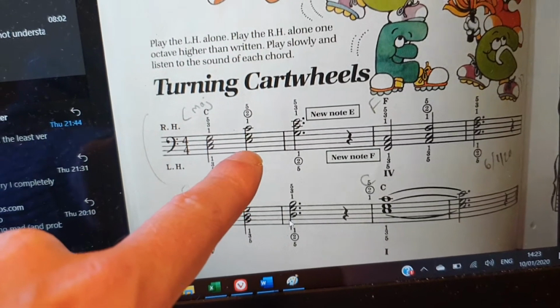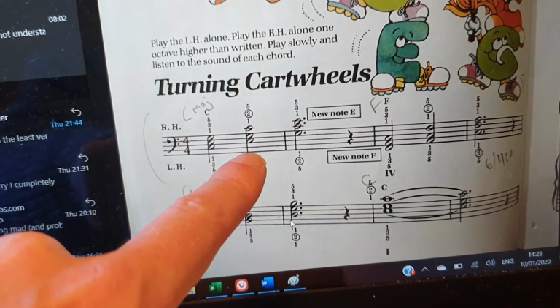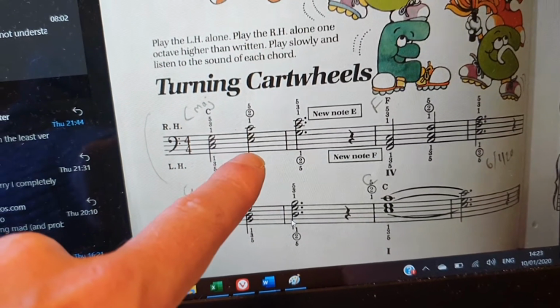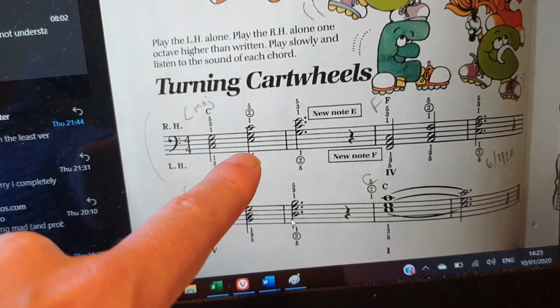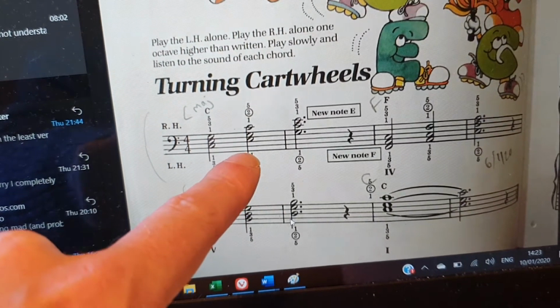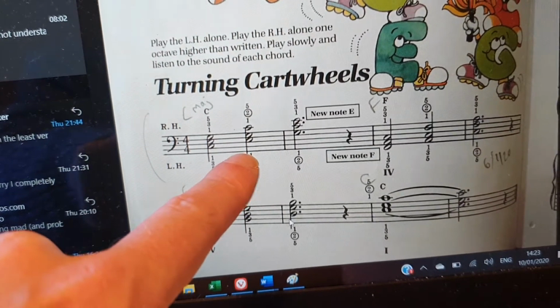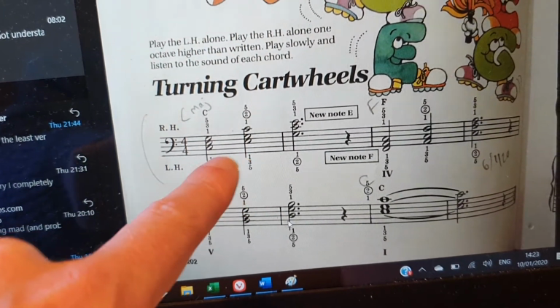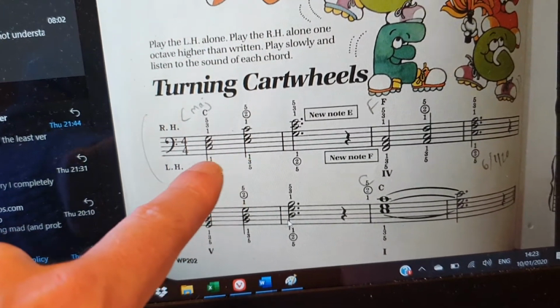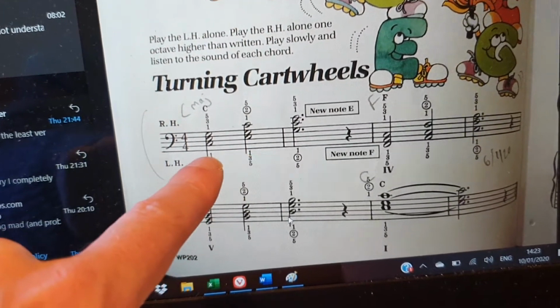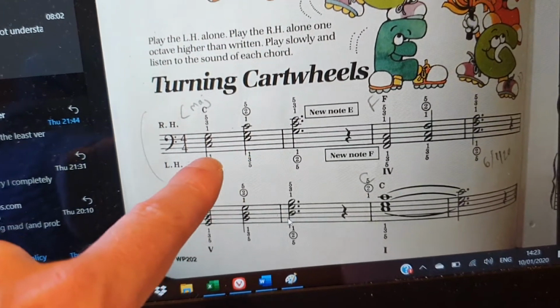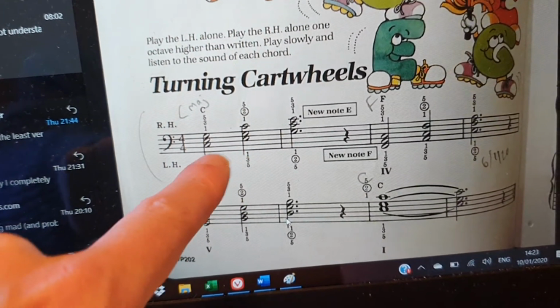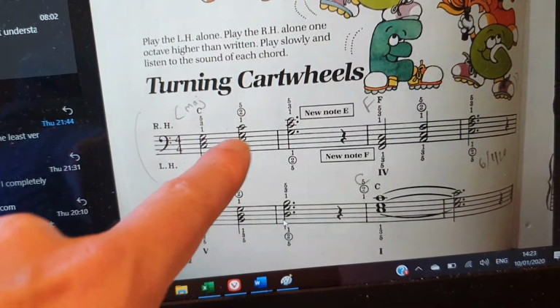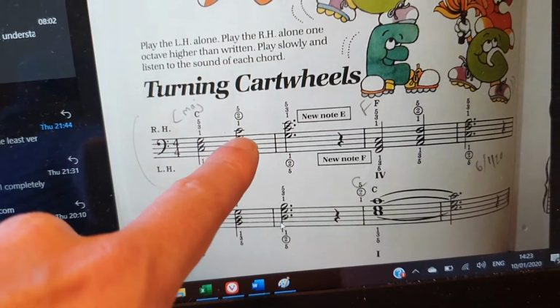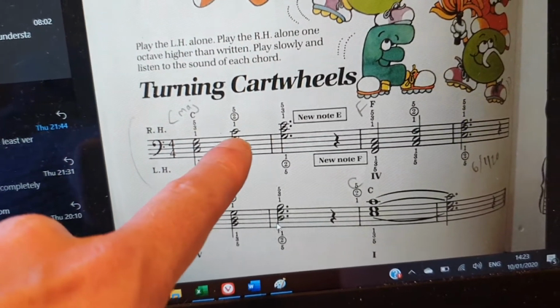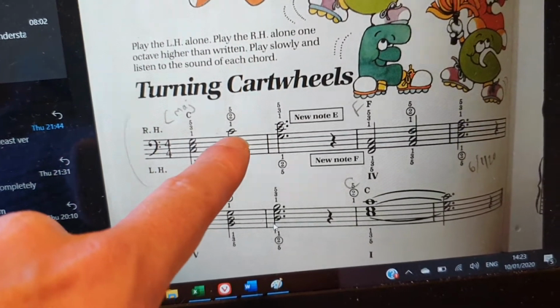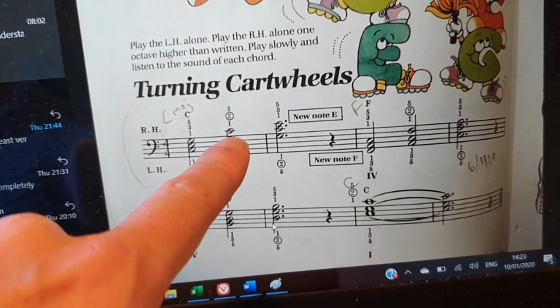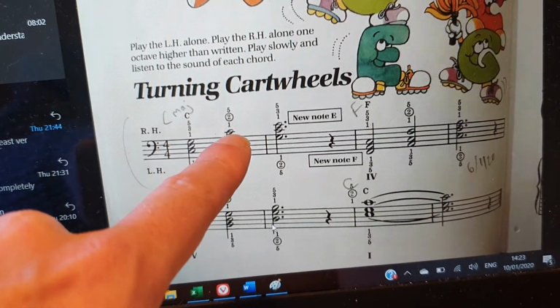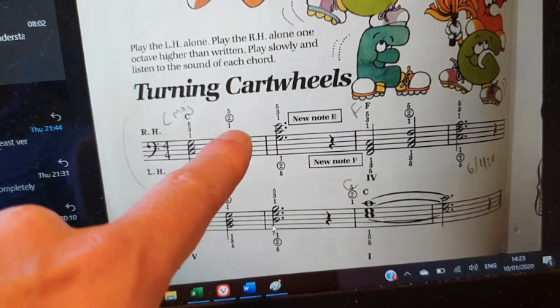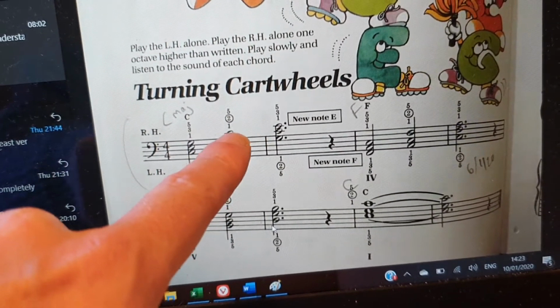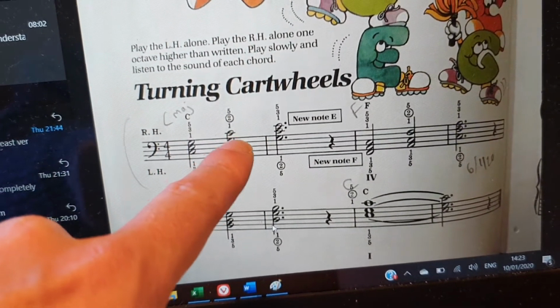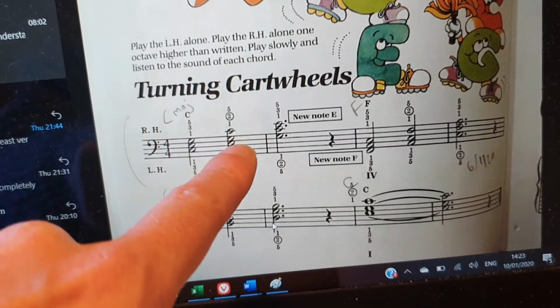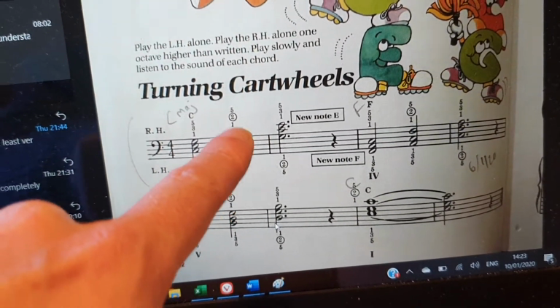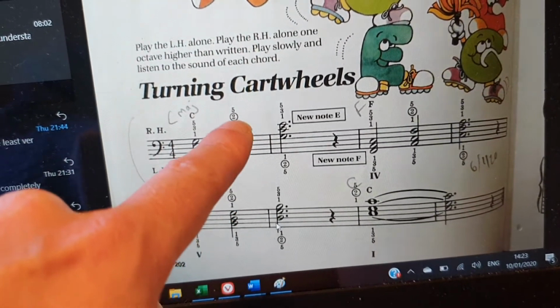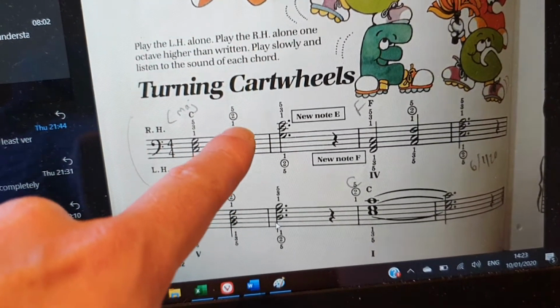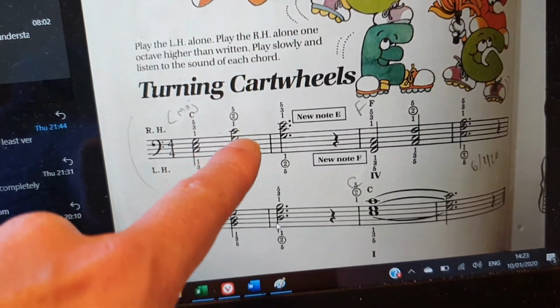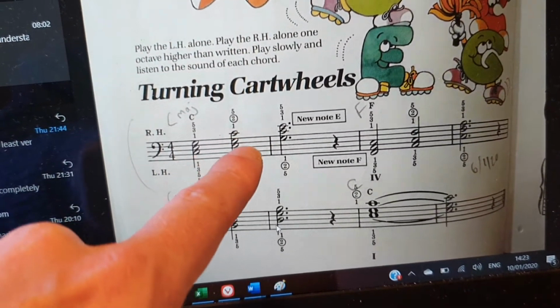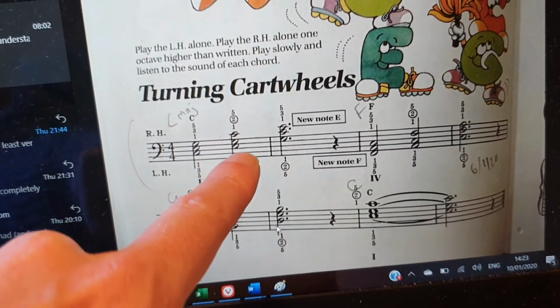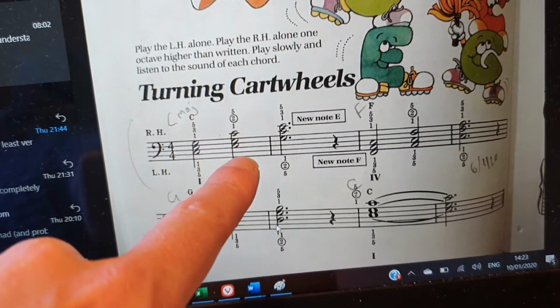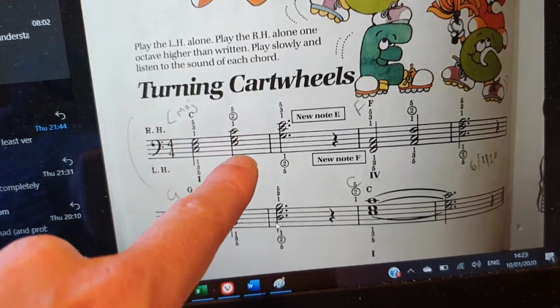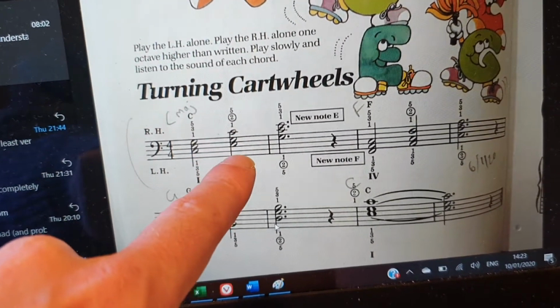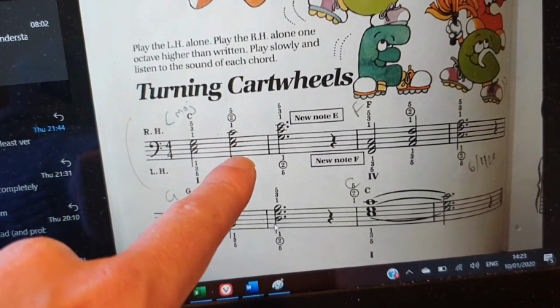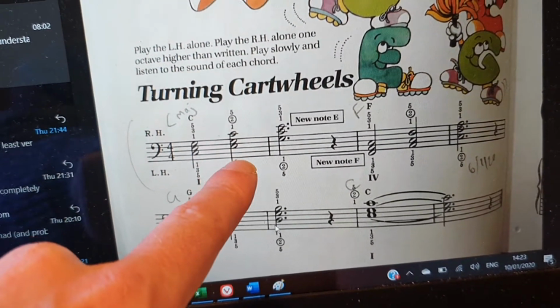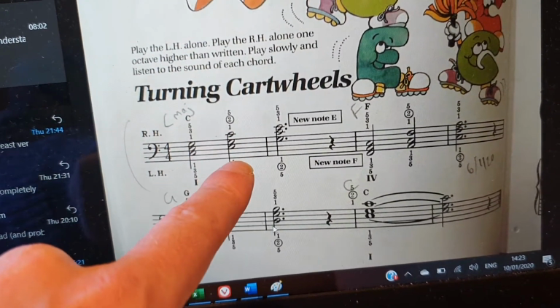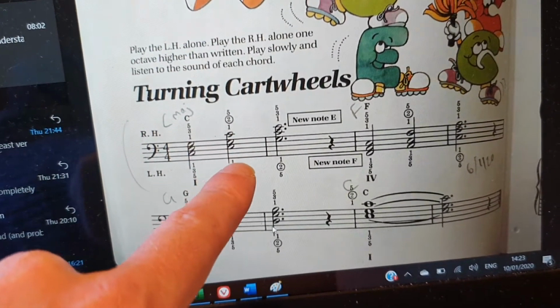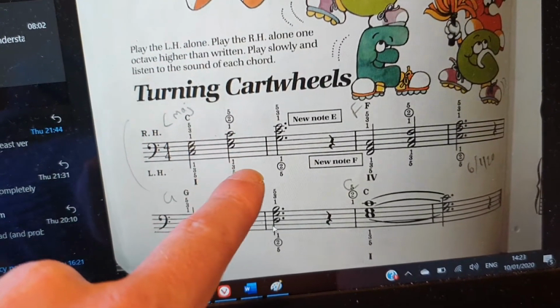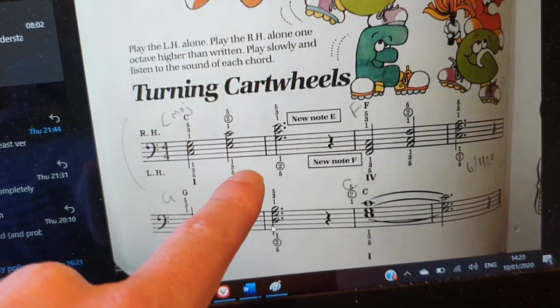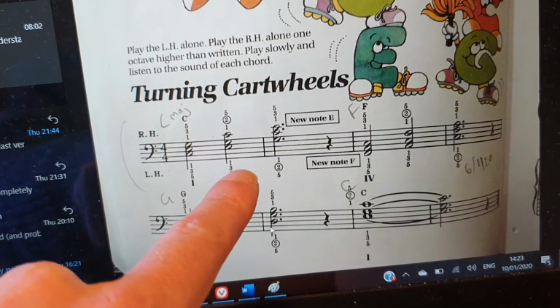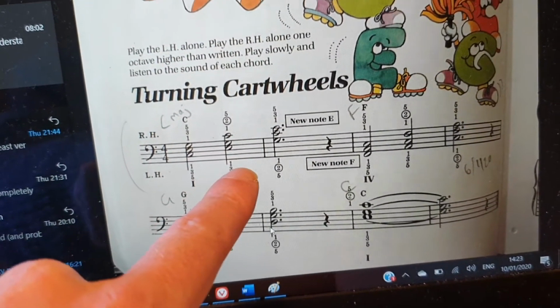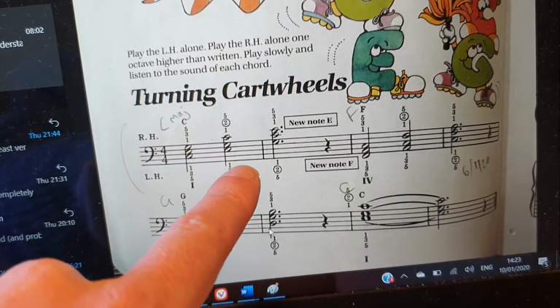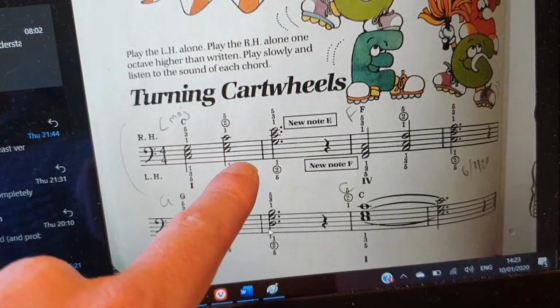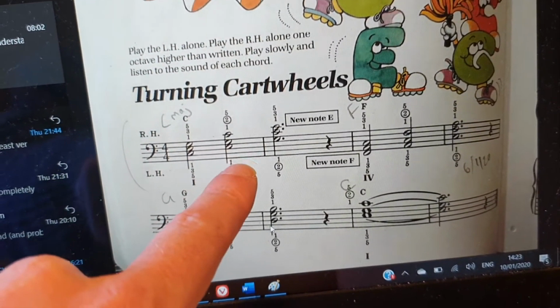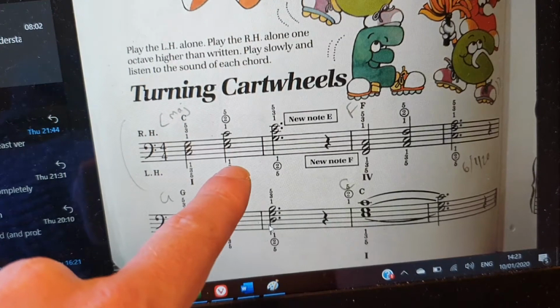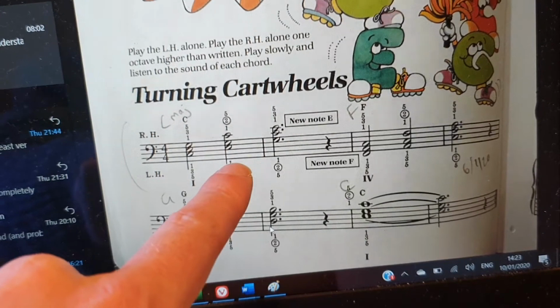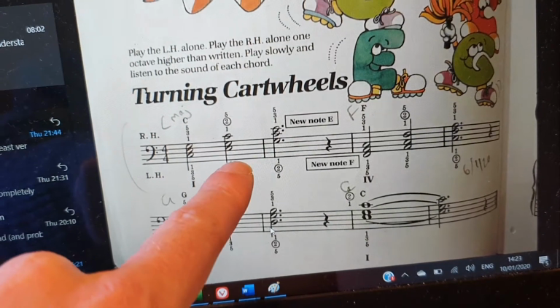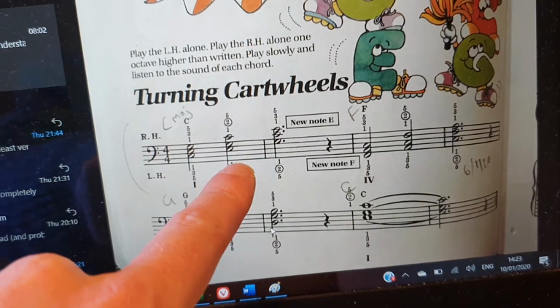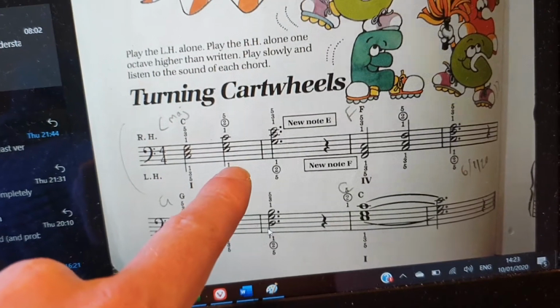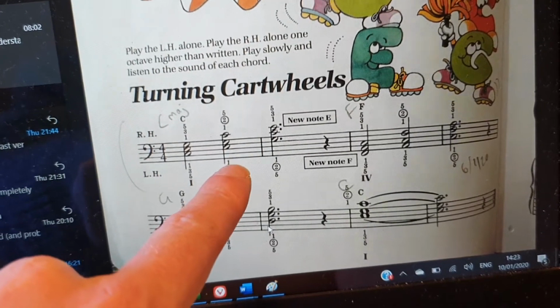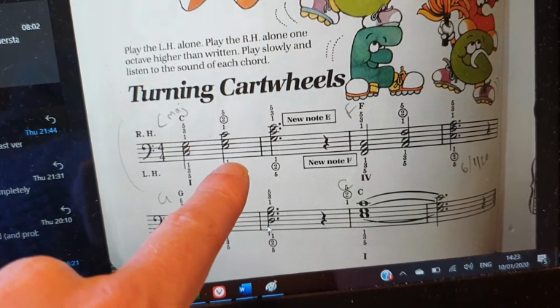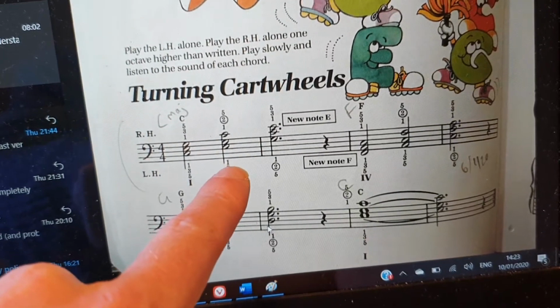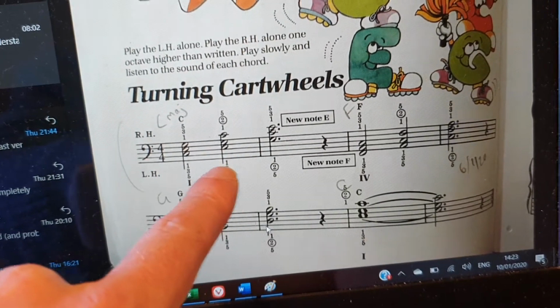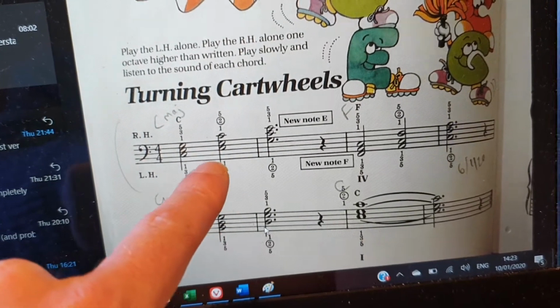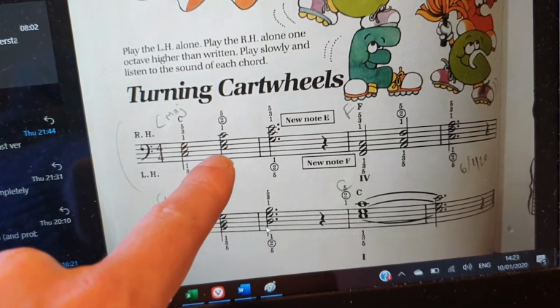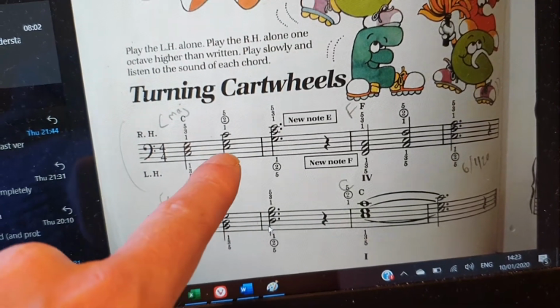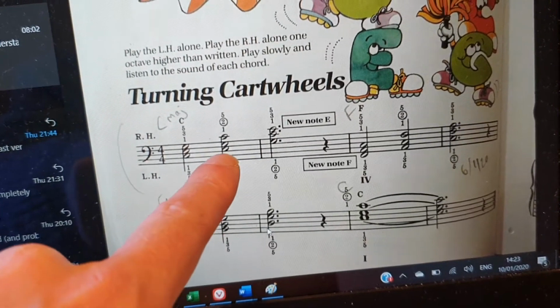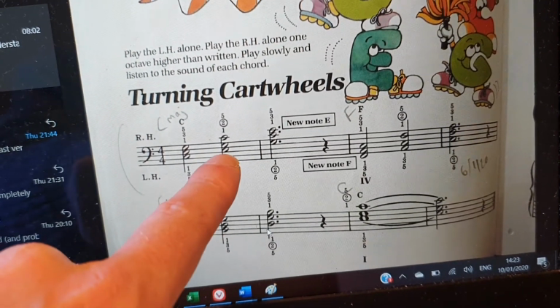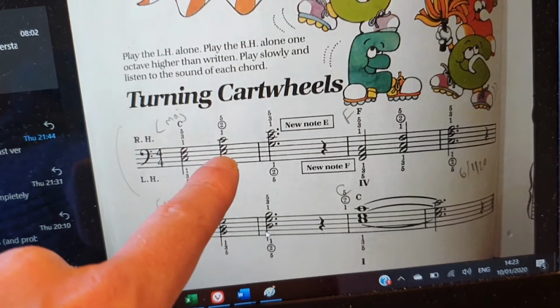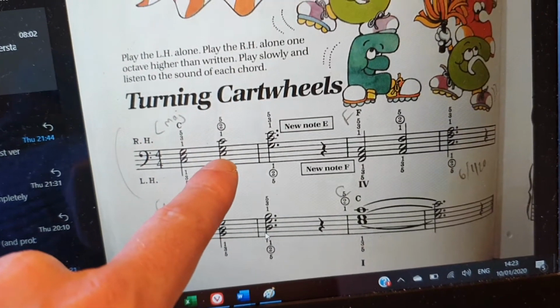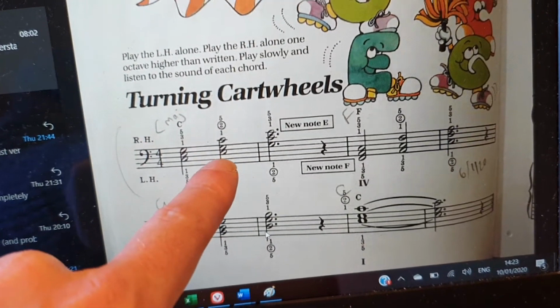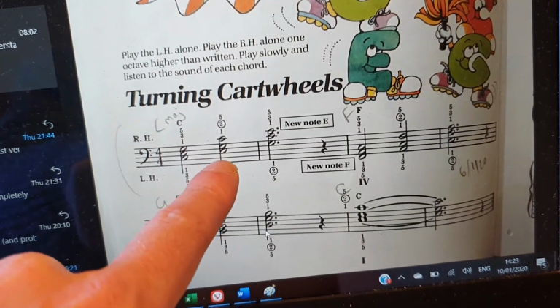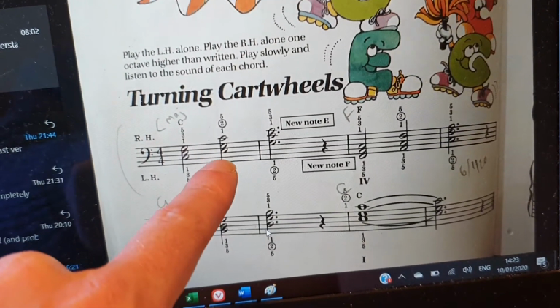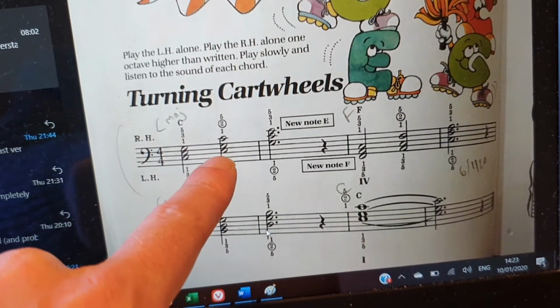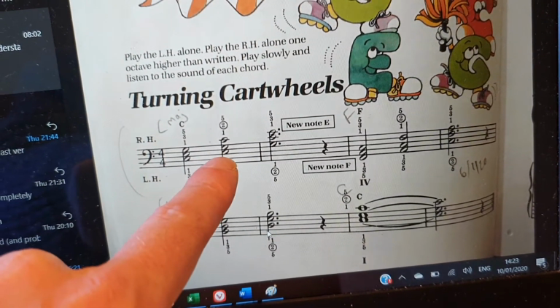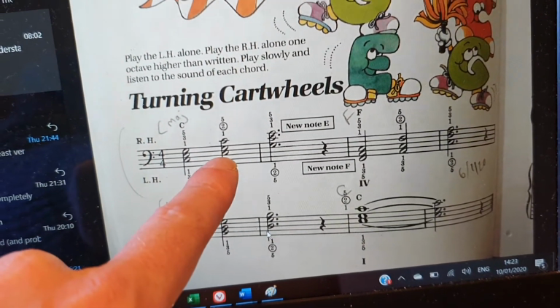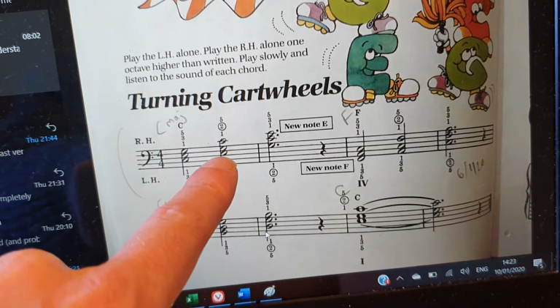So we move the C from the bottom to the top, and we've got our new chord, which is C major first inversion, which has an E at the bottom.